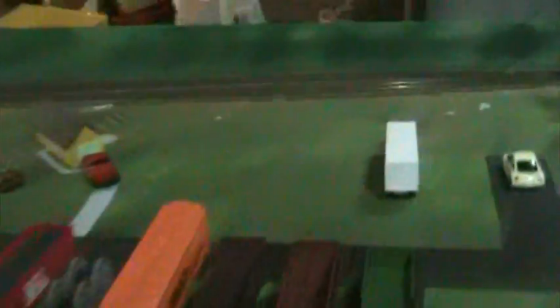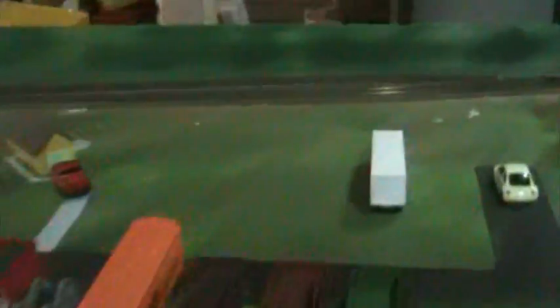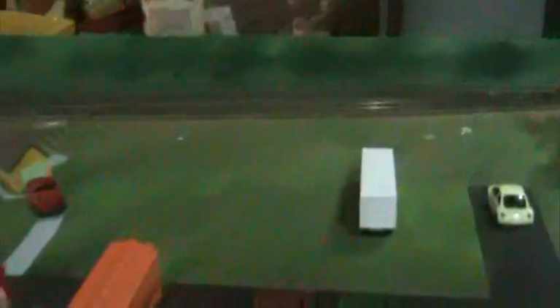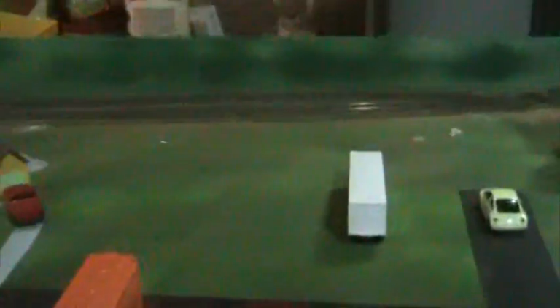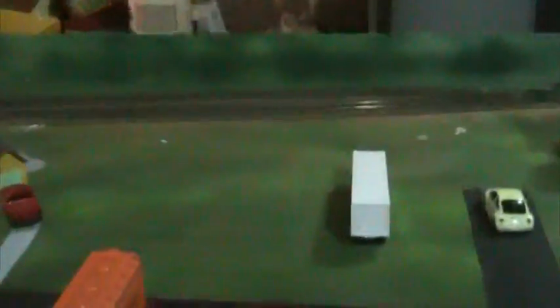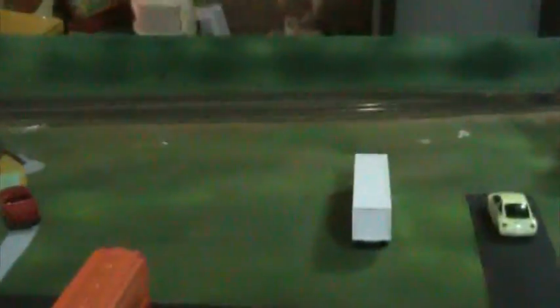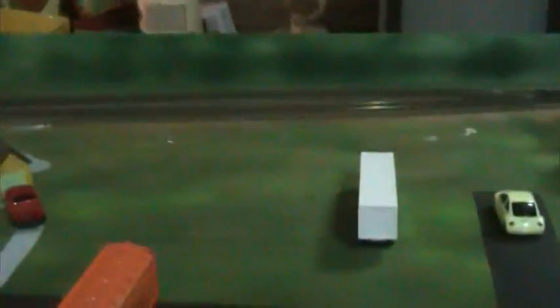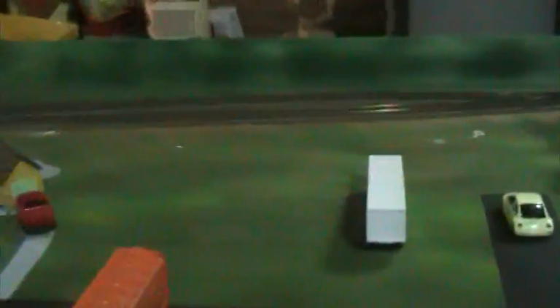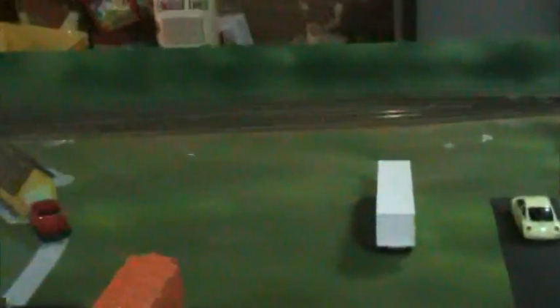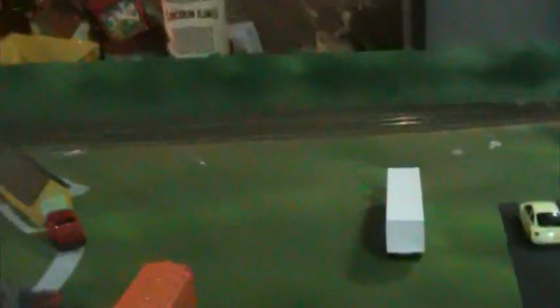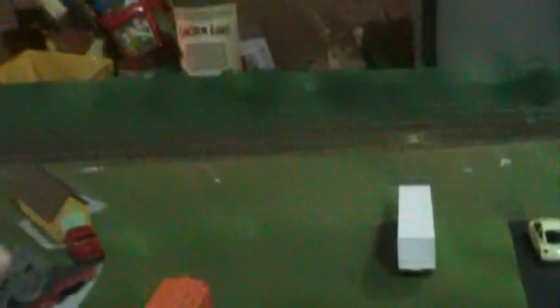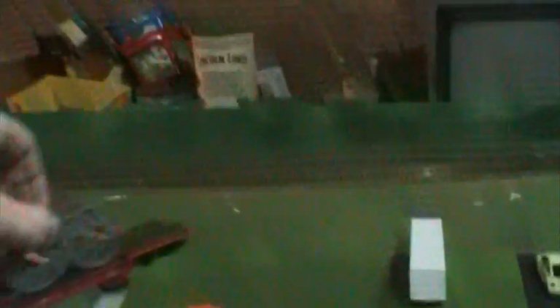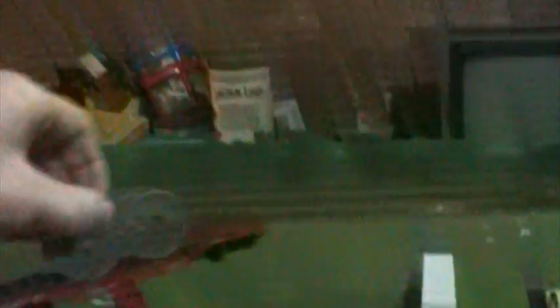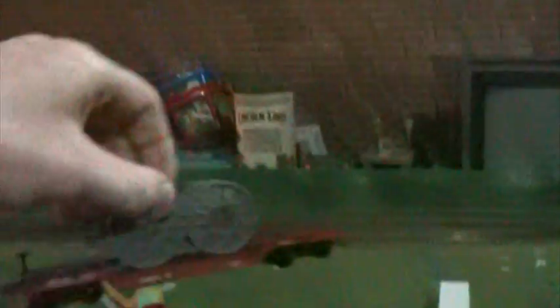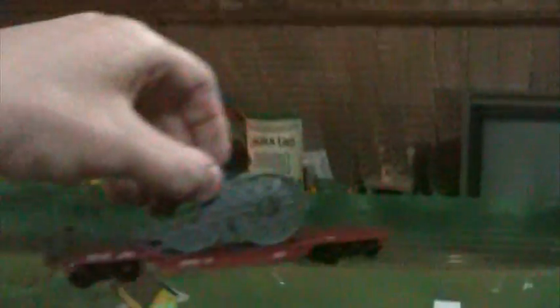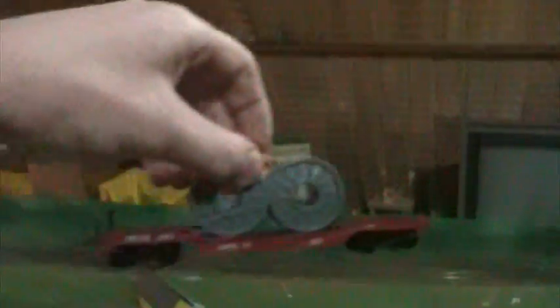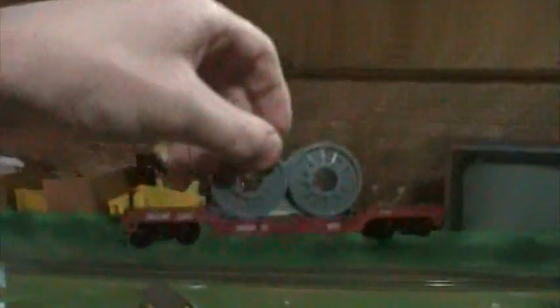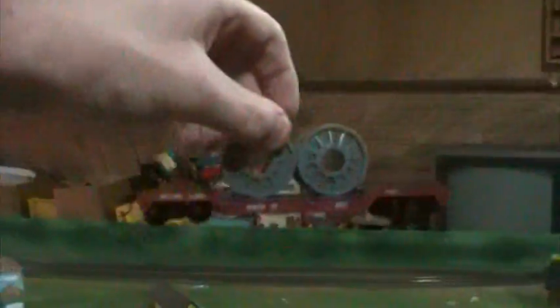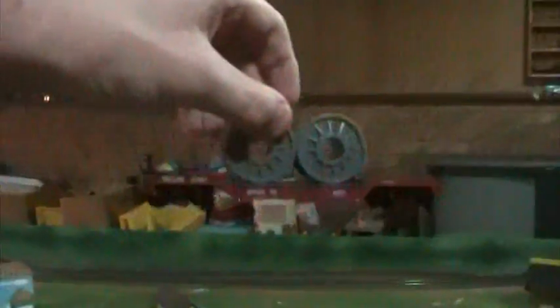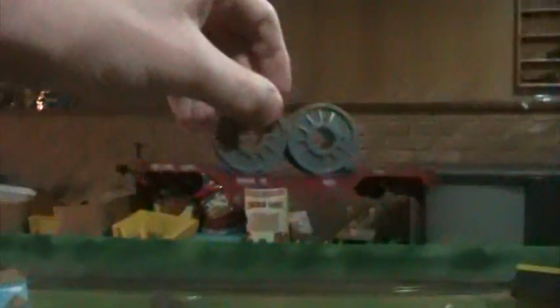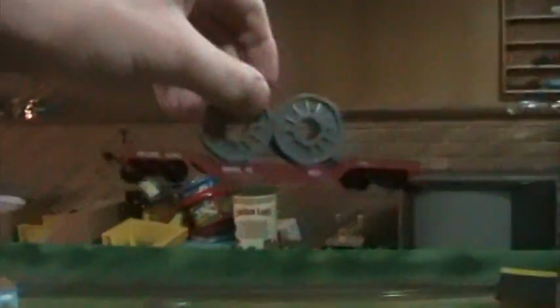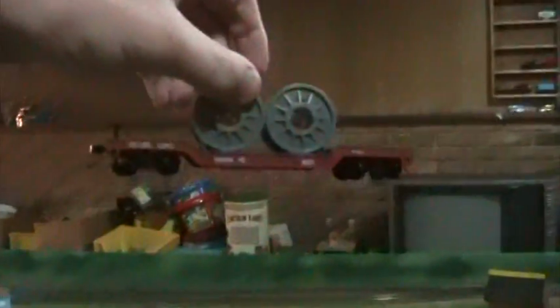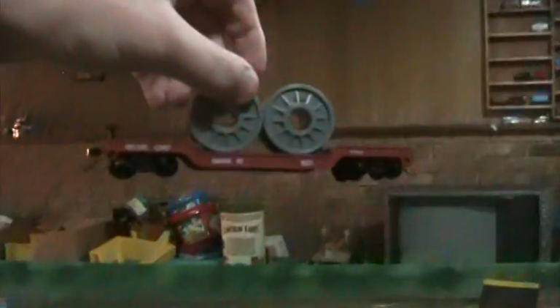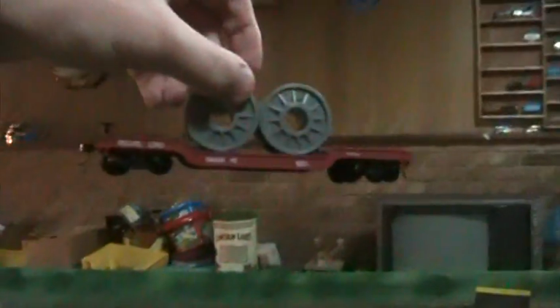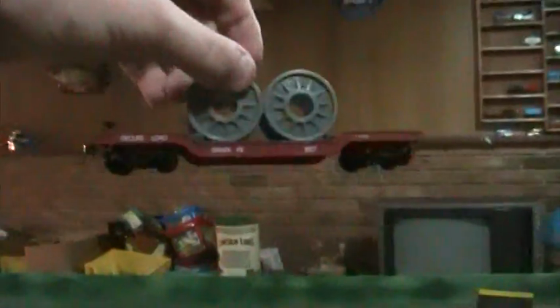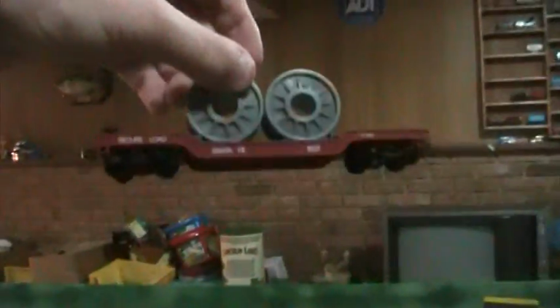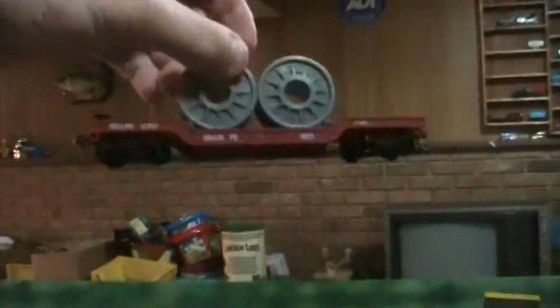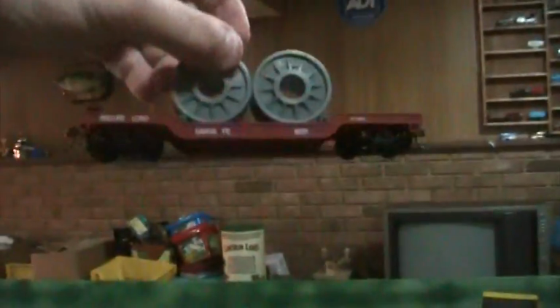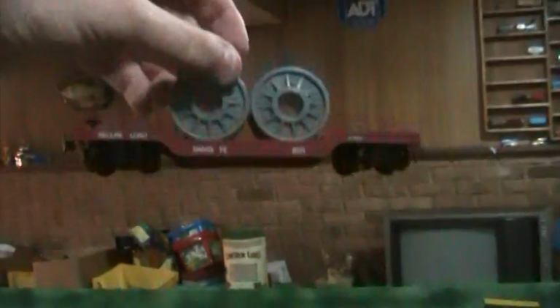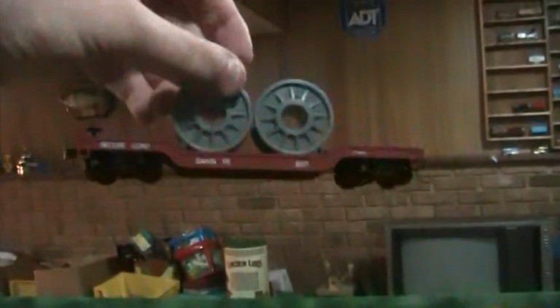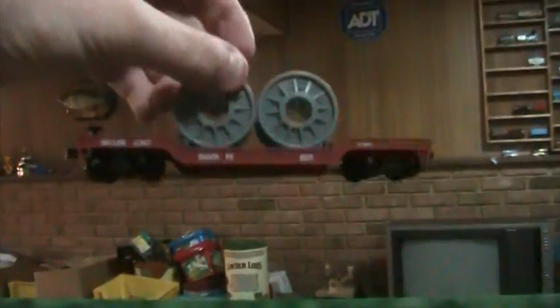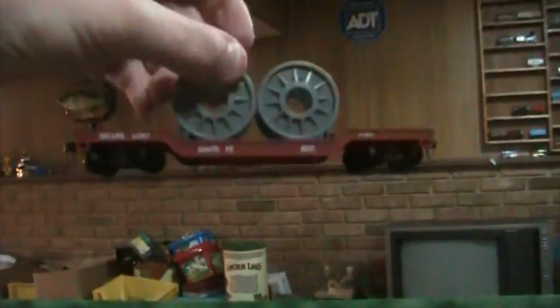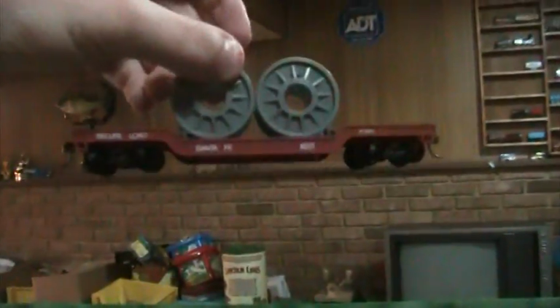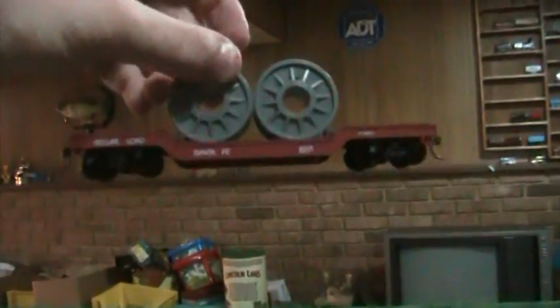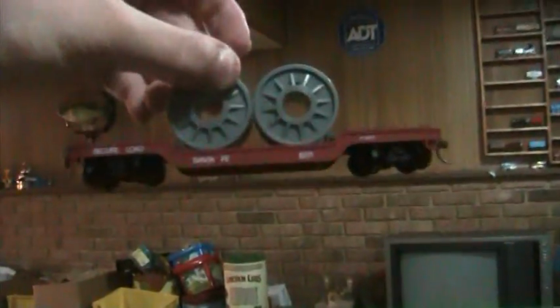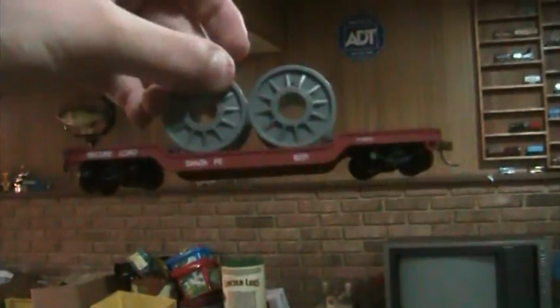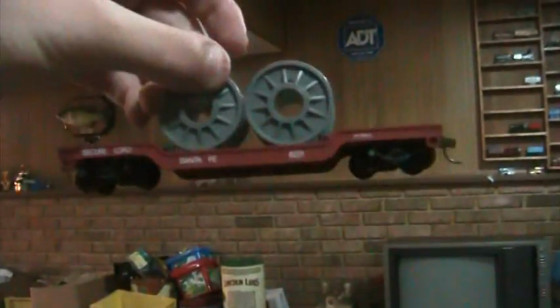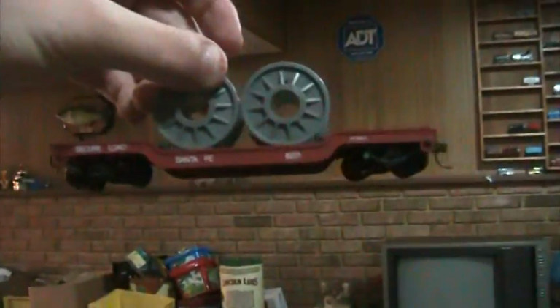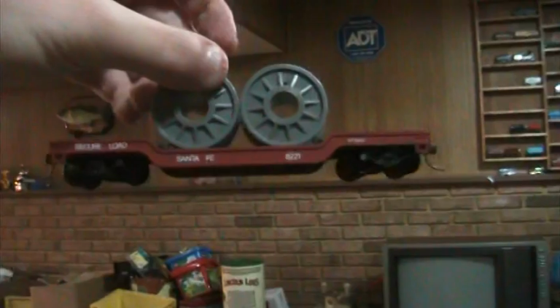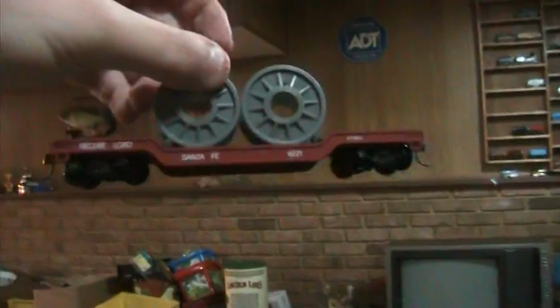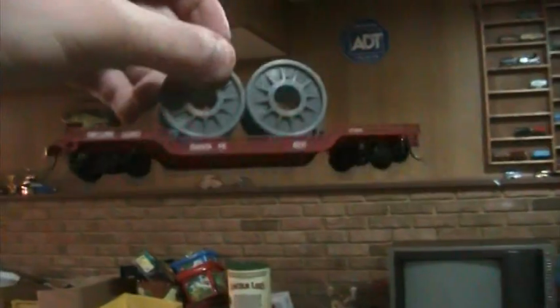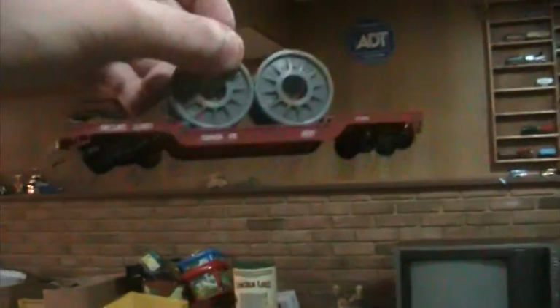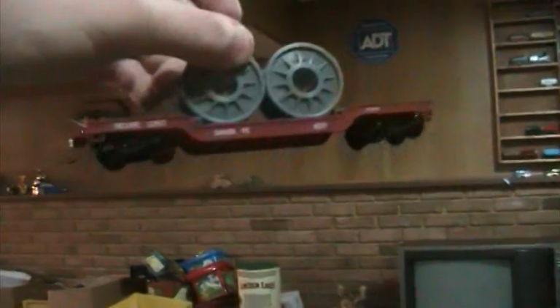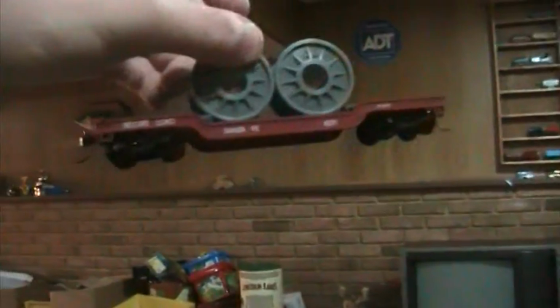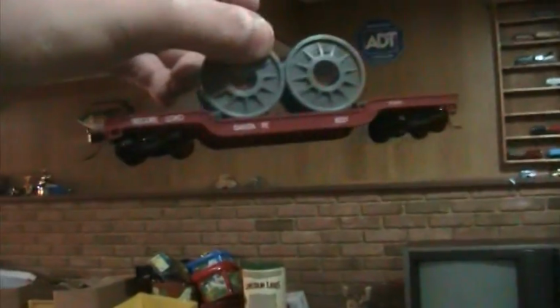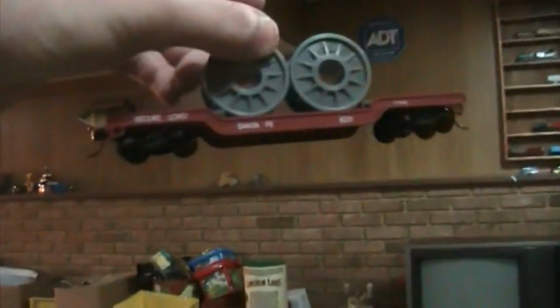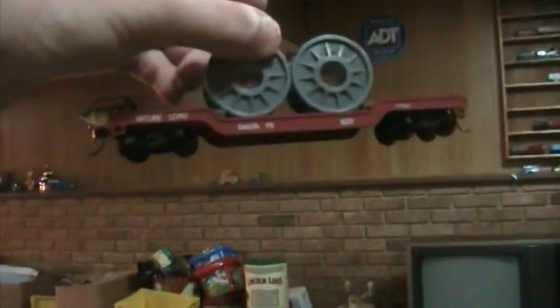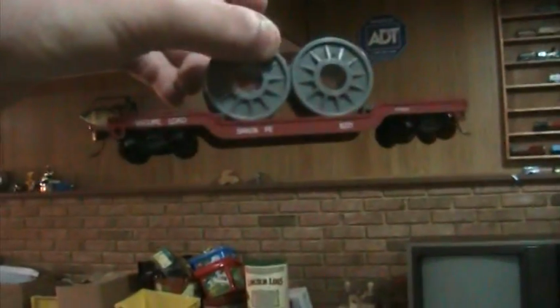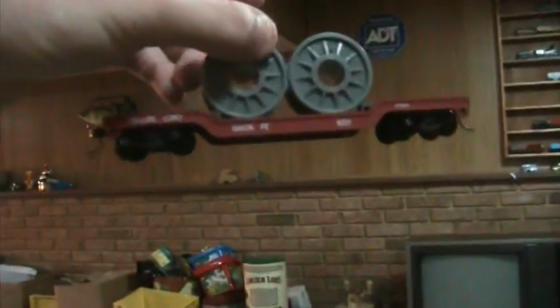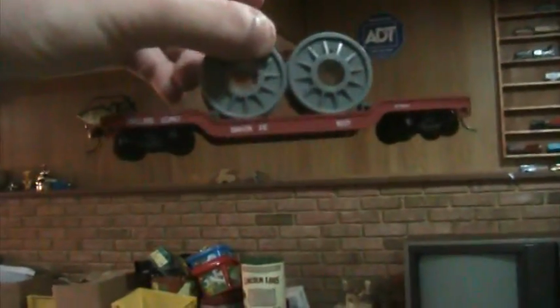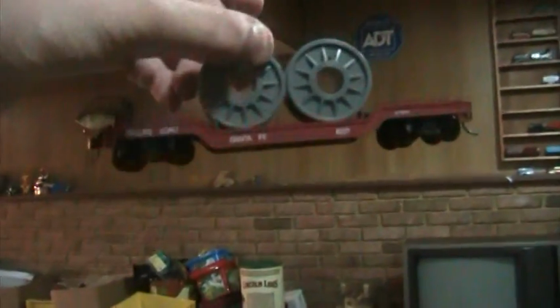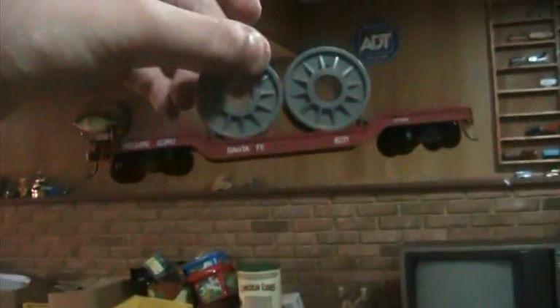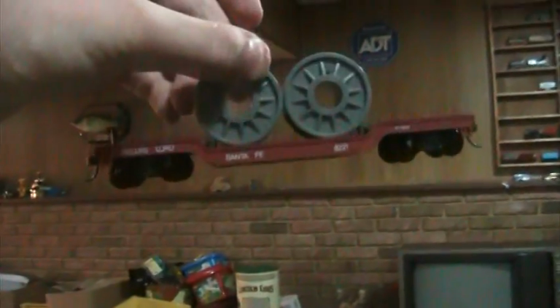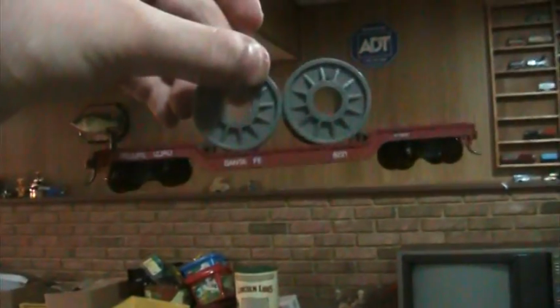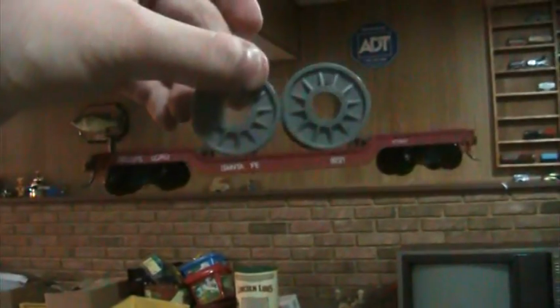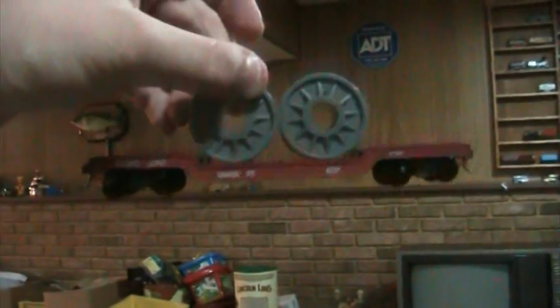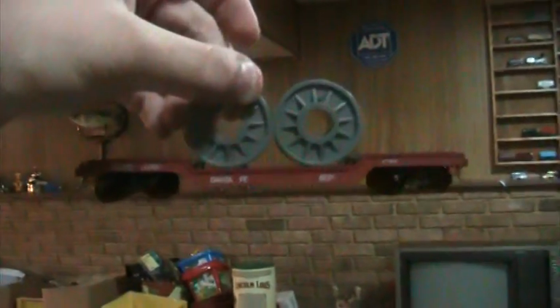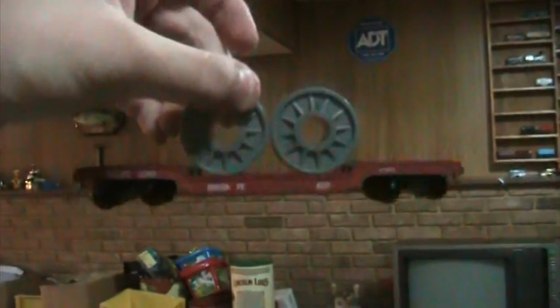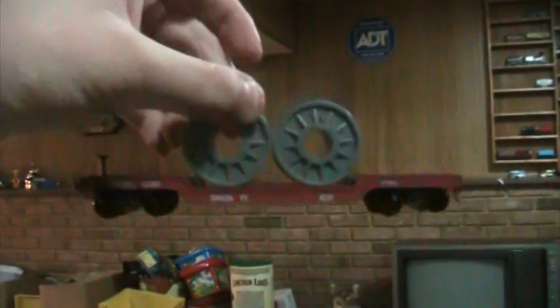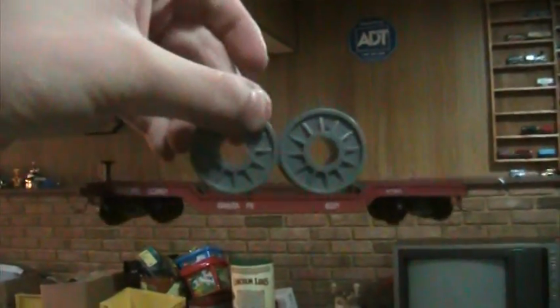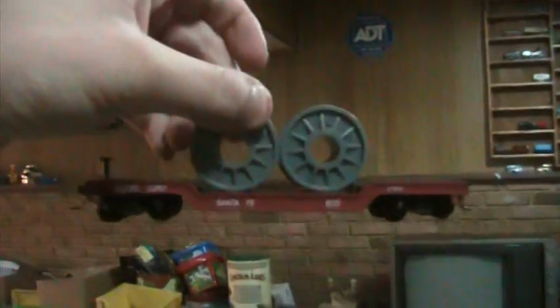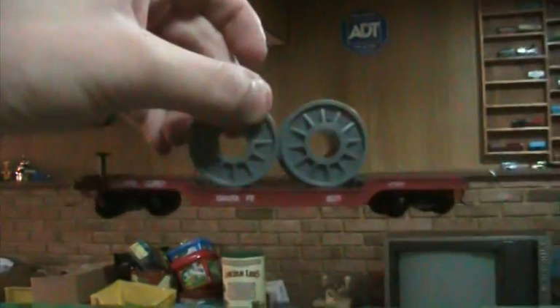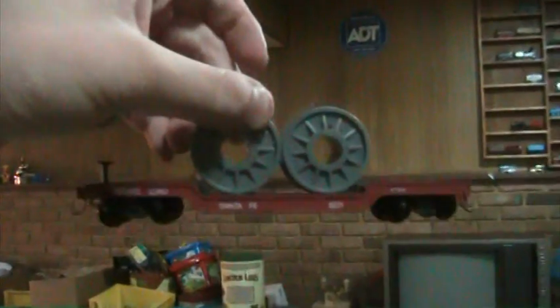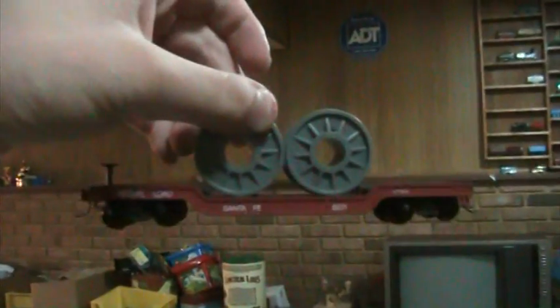I just bought this at Hobbytown USA — new freight cars, steel coil car, whatever.